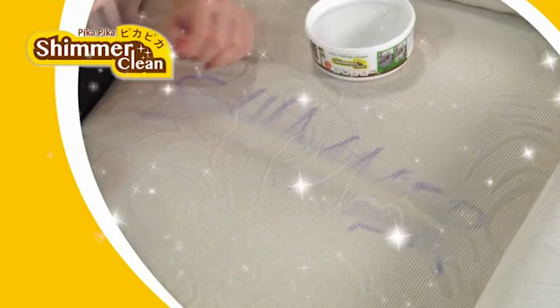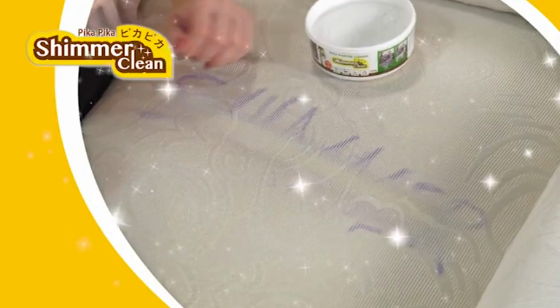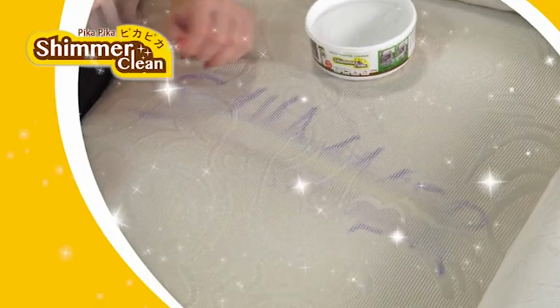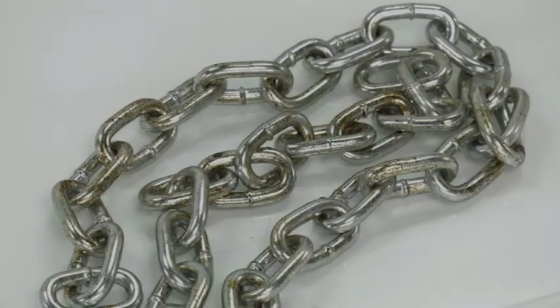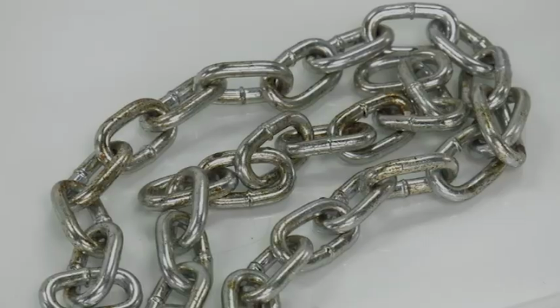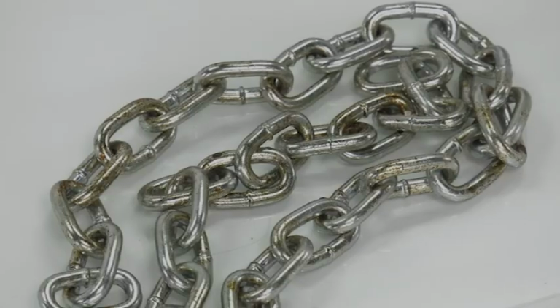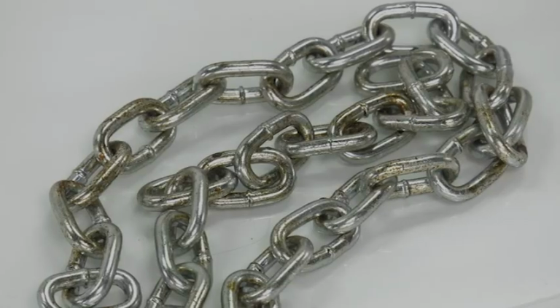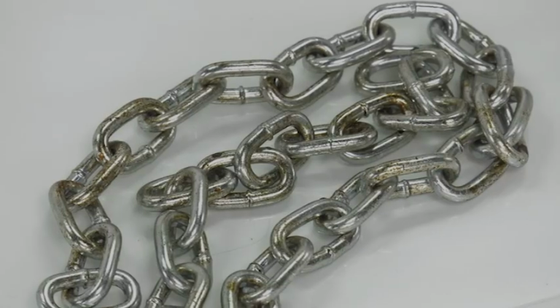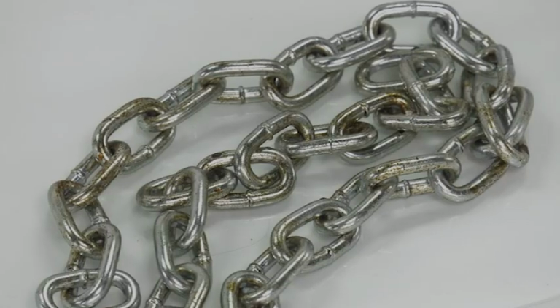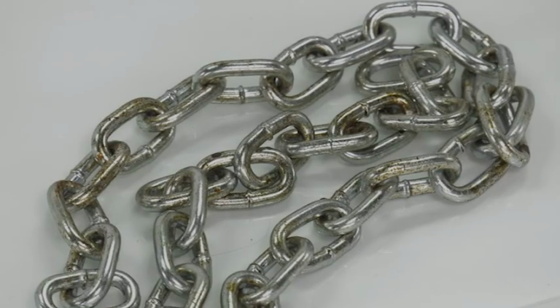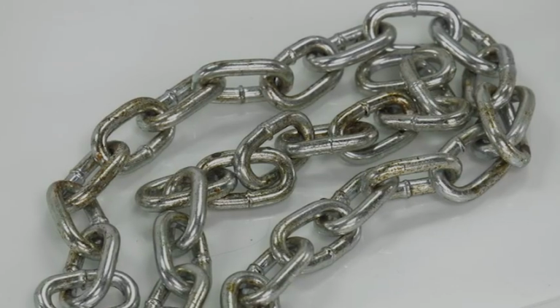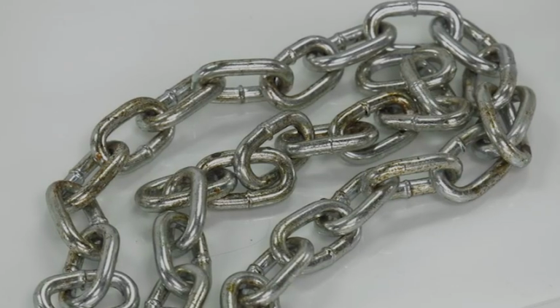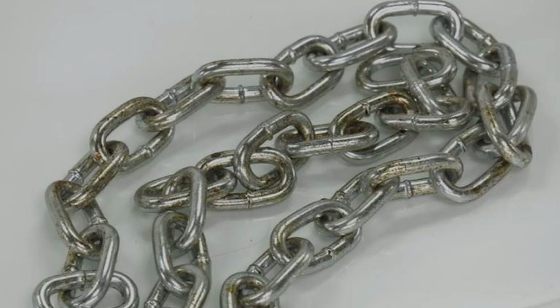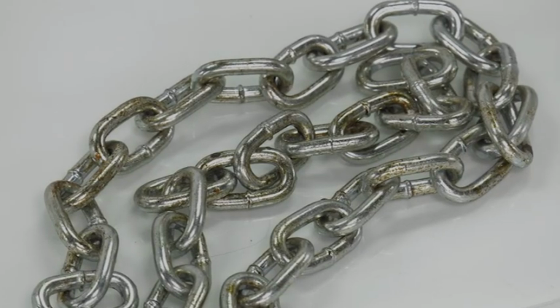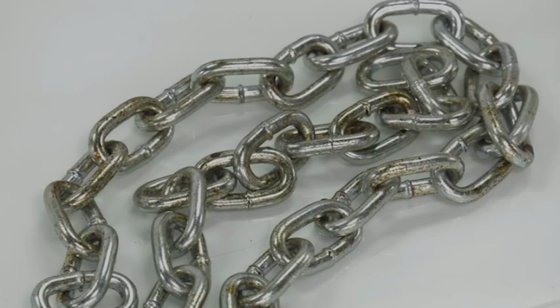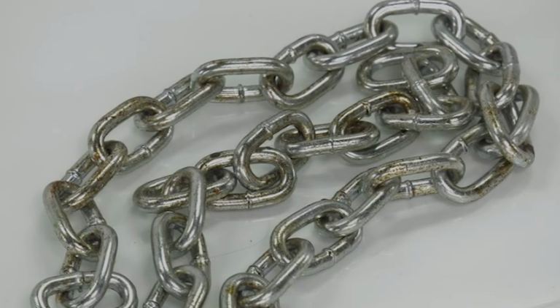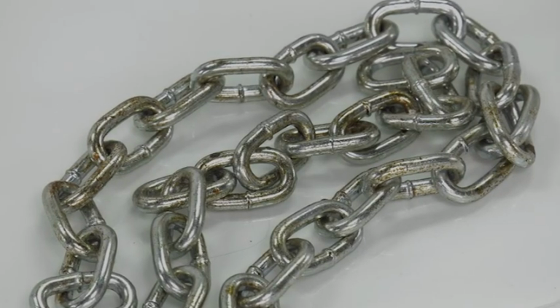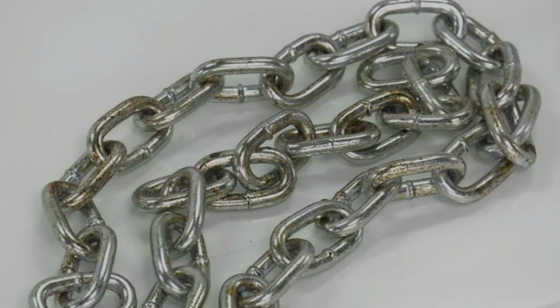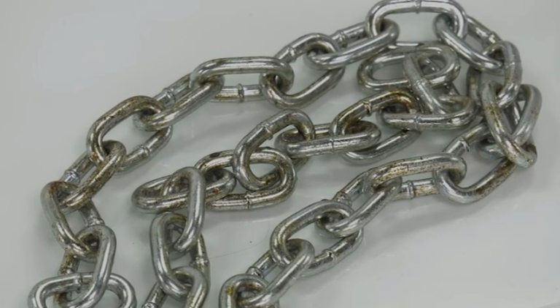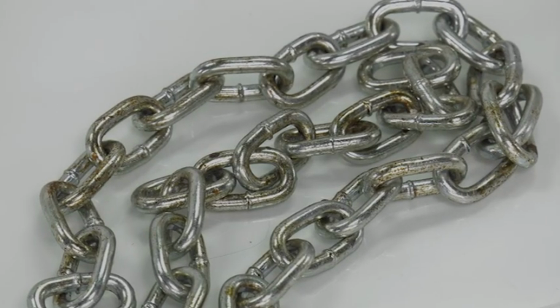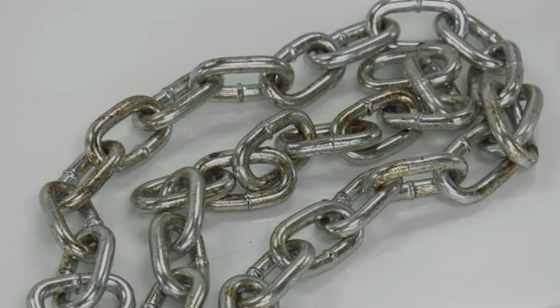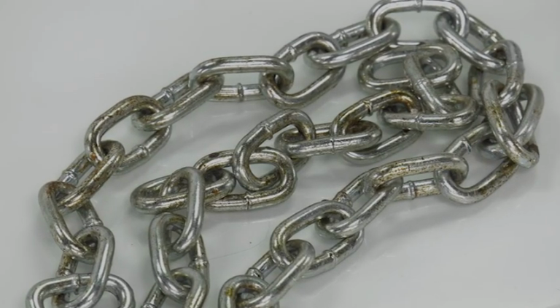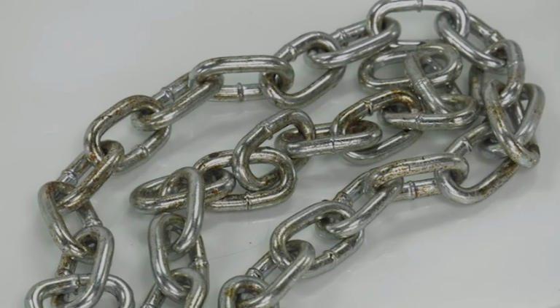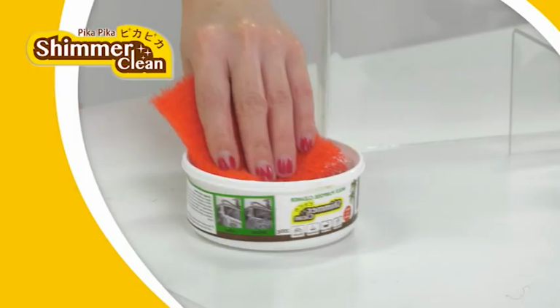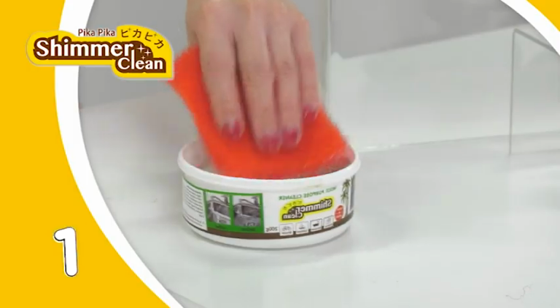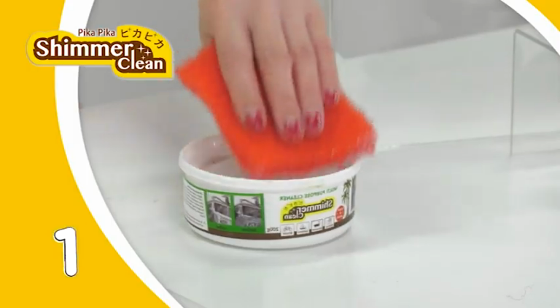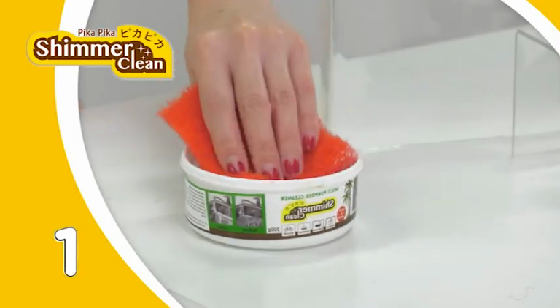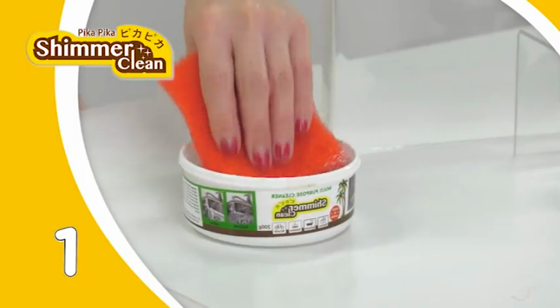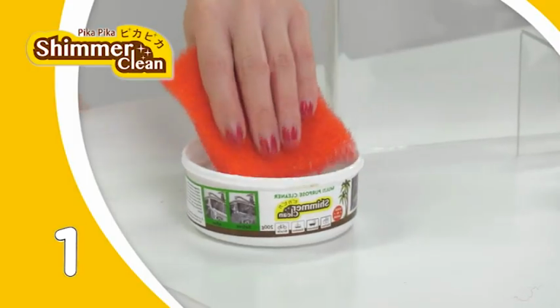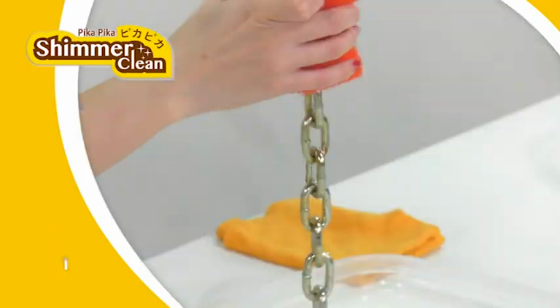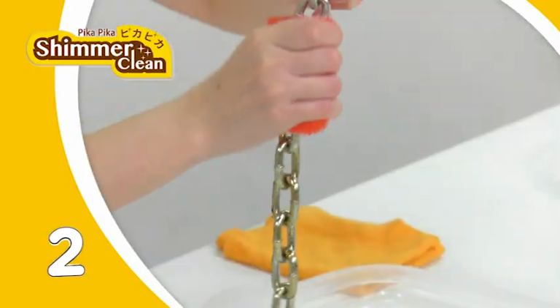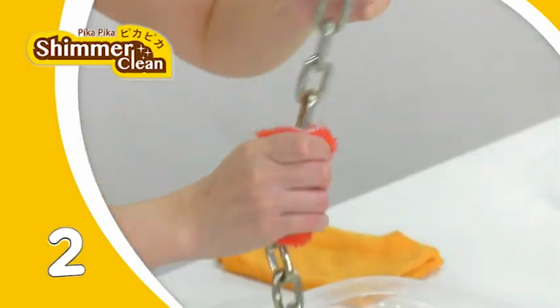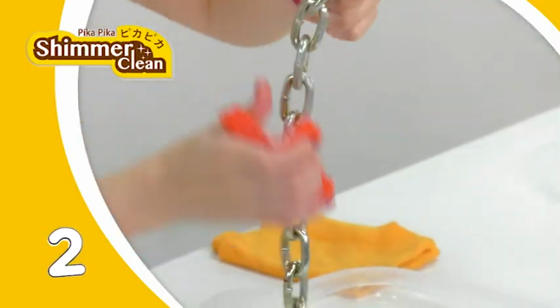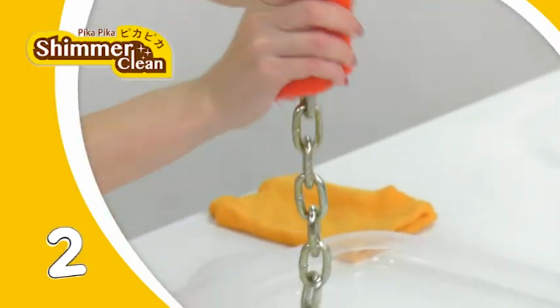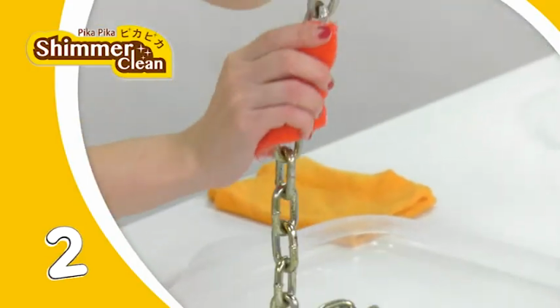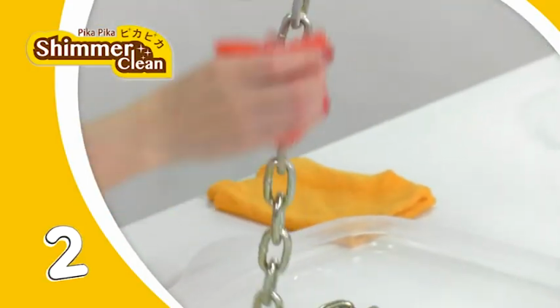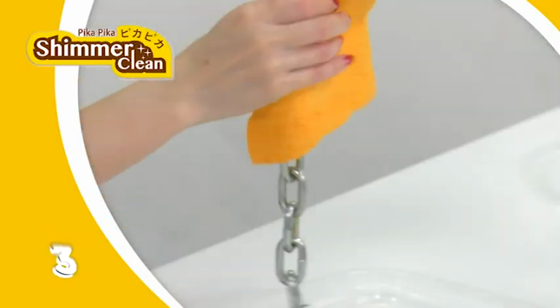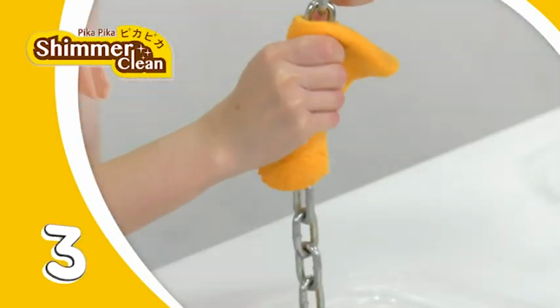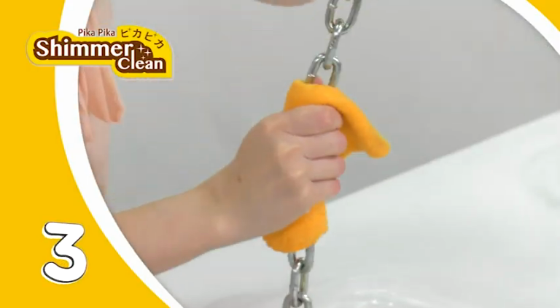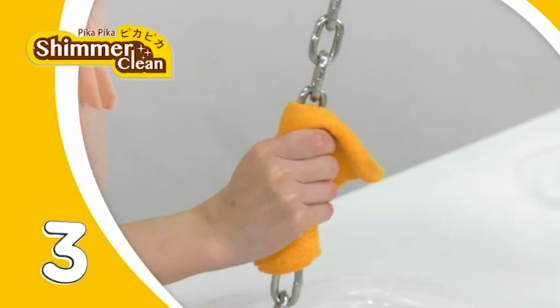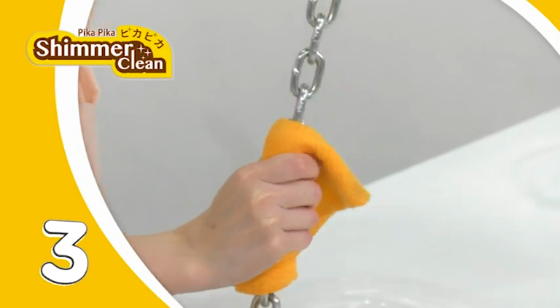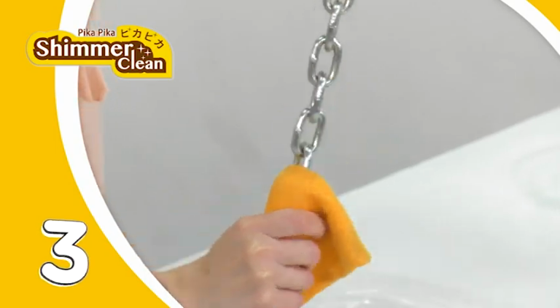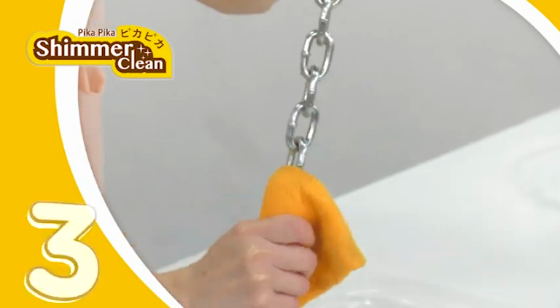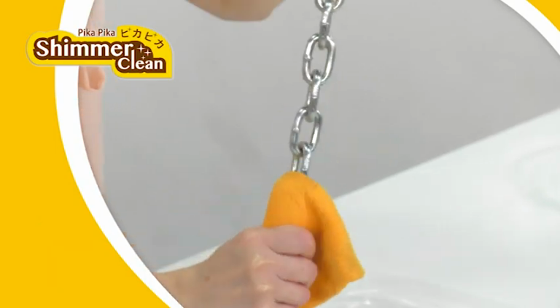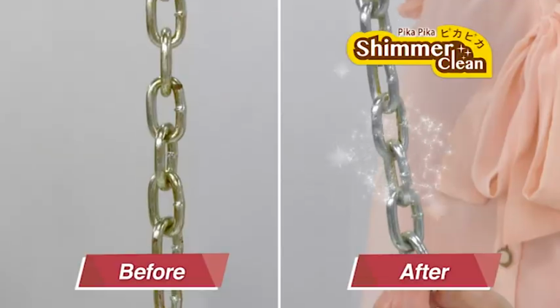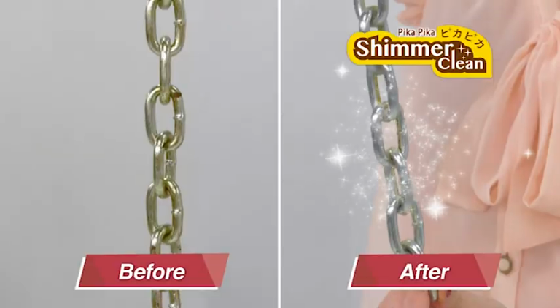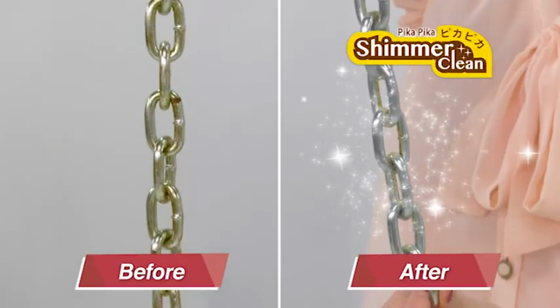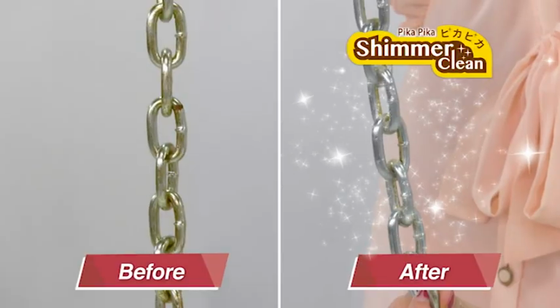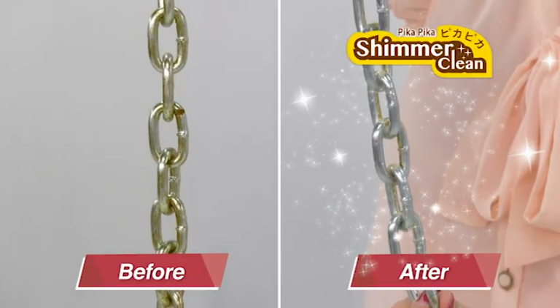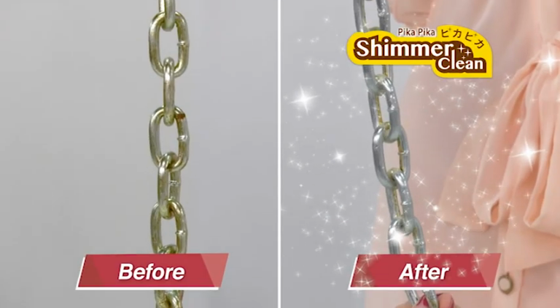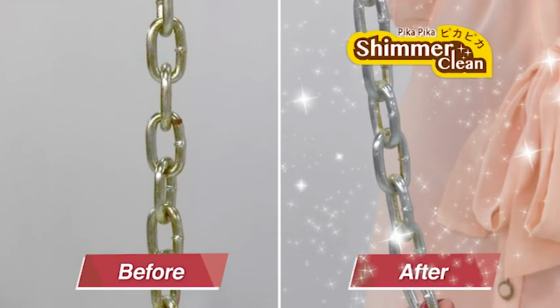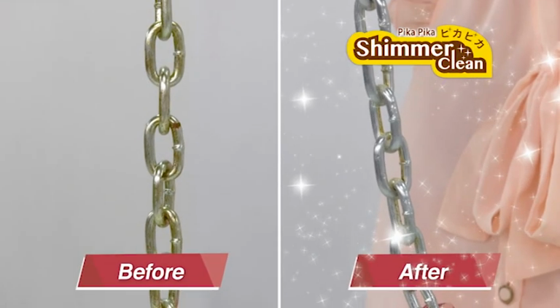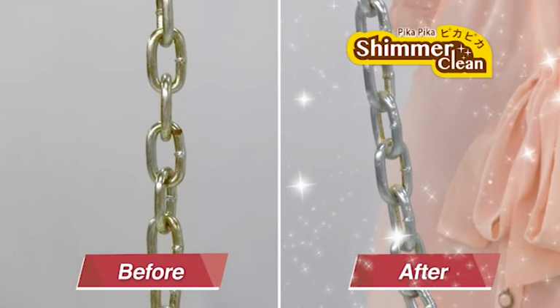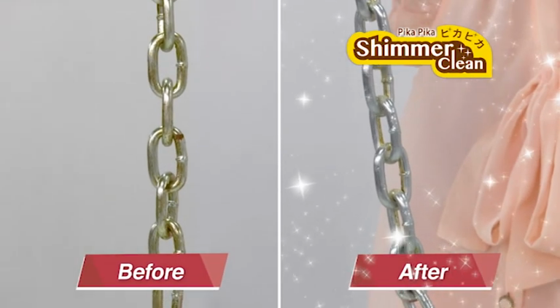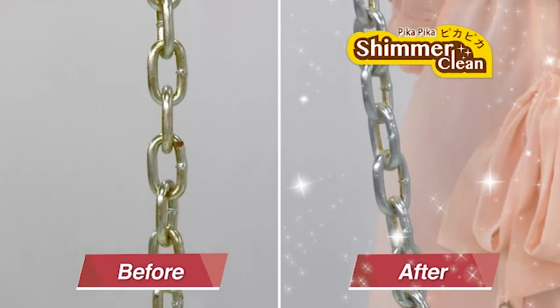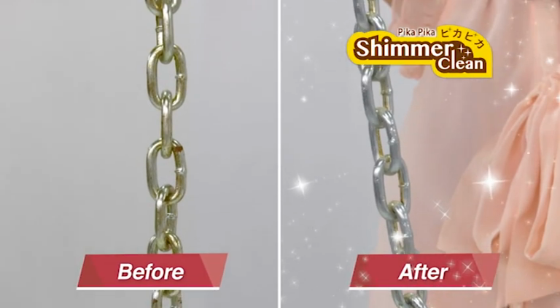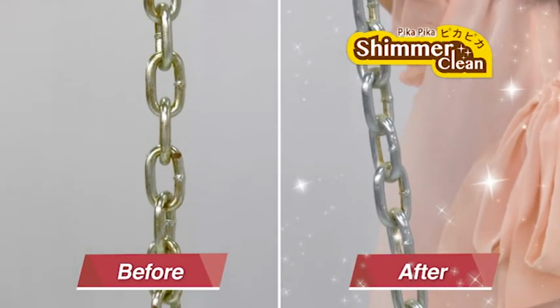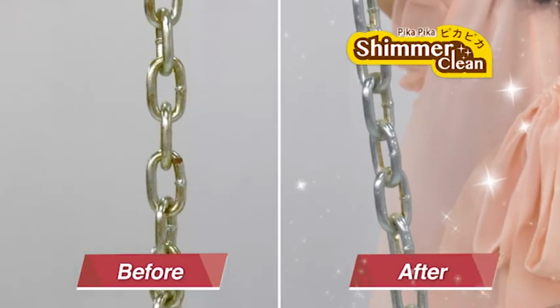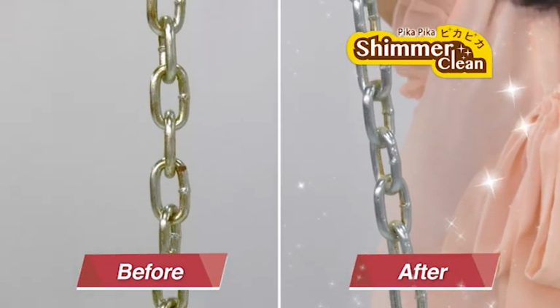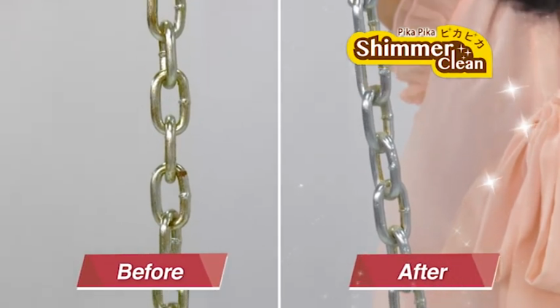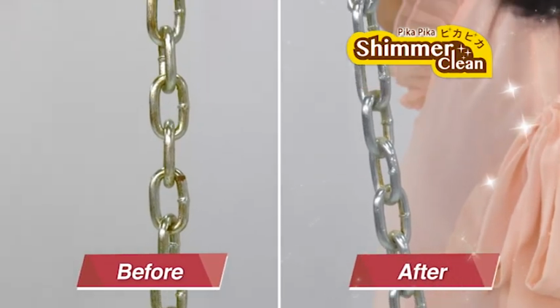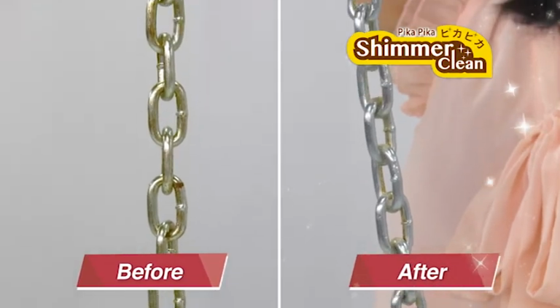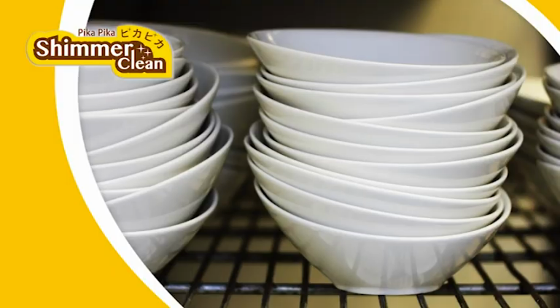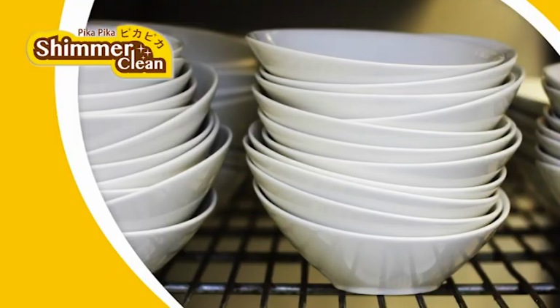What about the rust accumulated over time? One, two, three, gone! Looking as new in seconds!